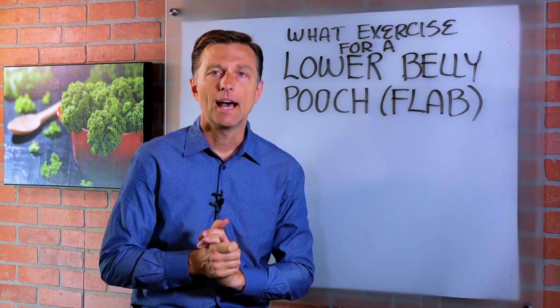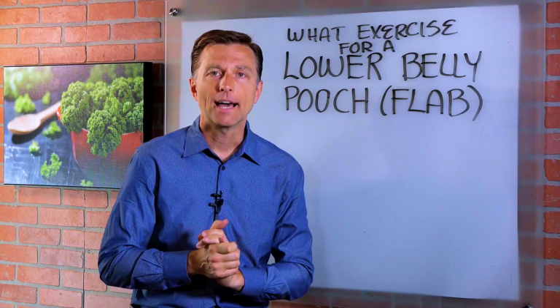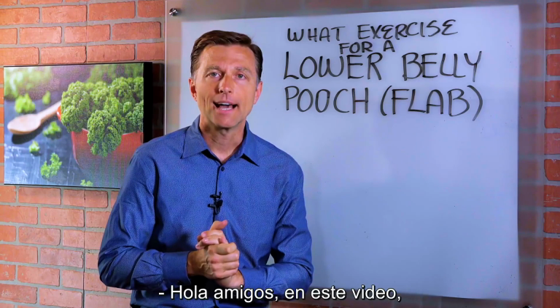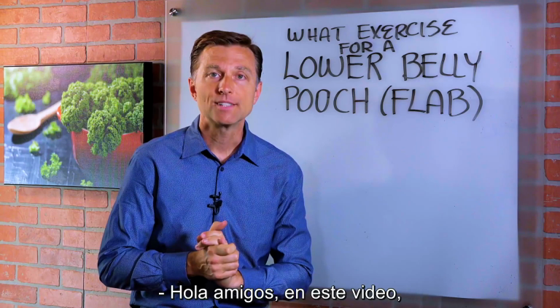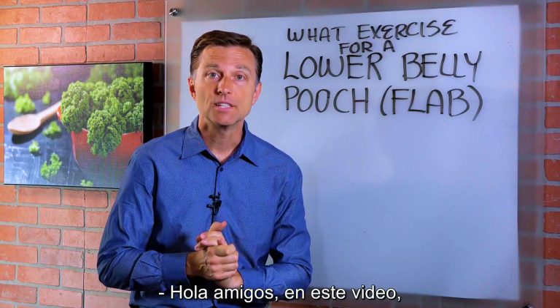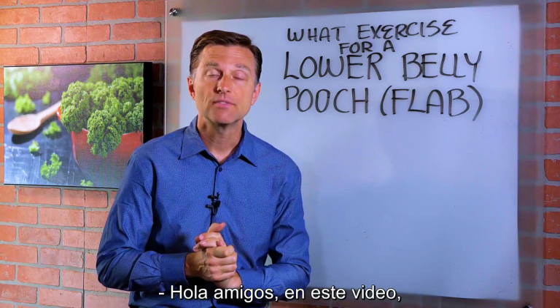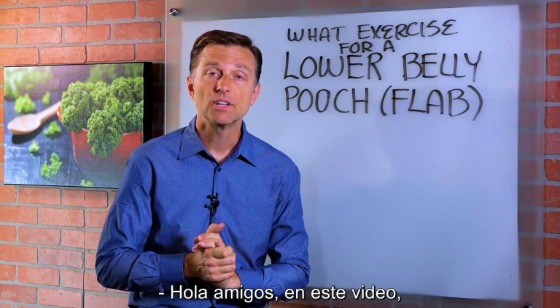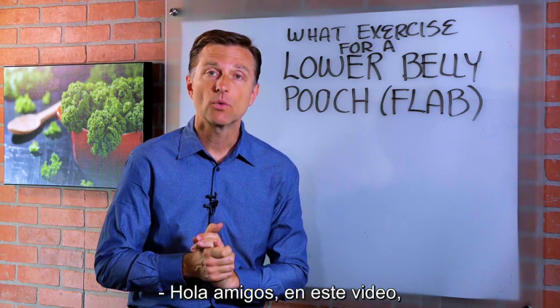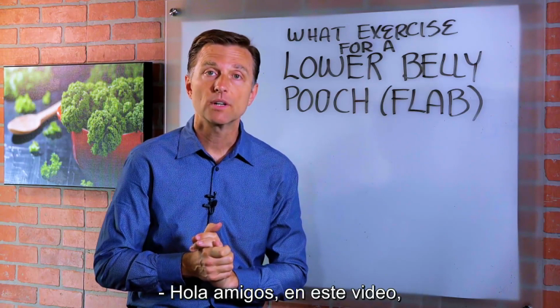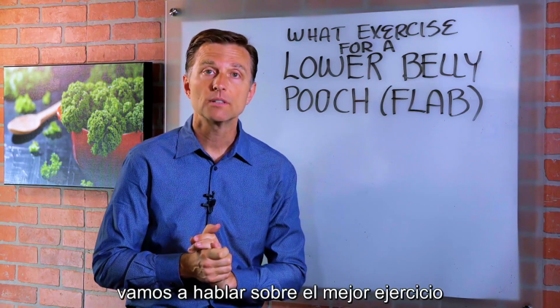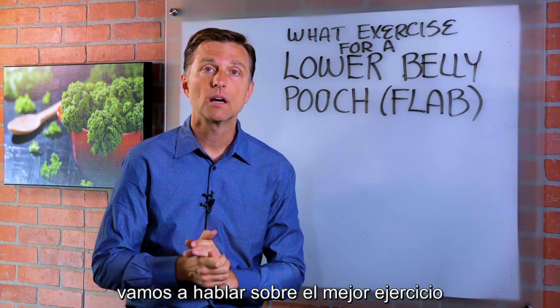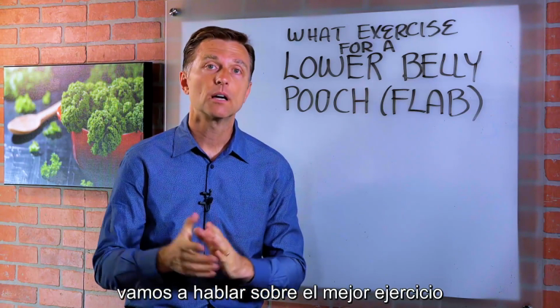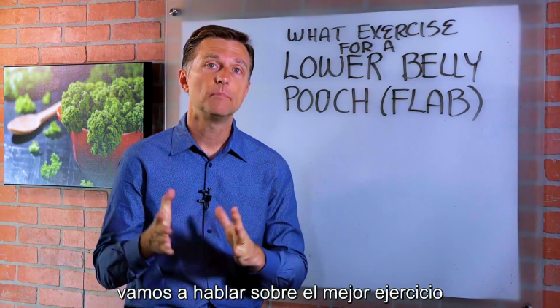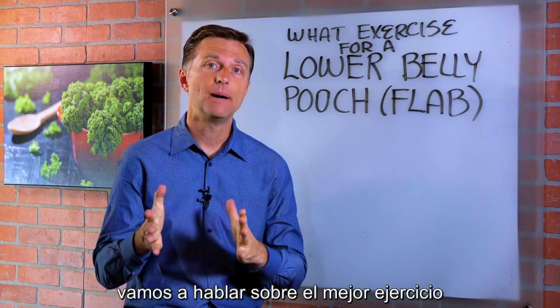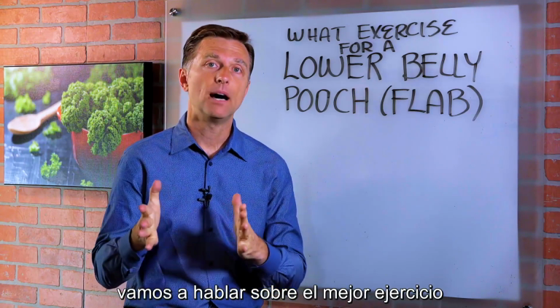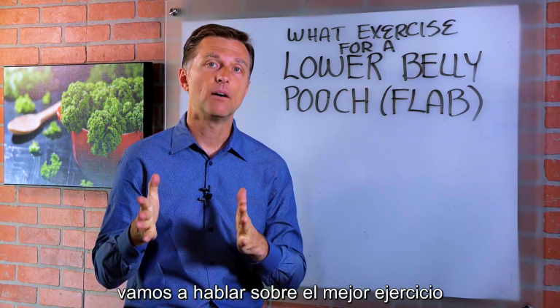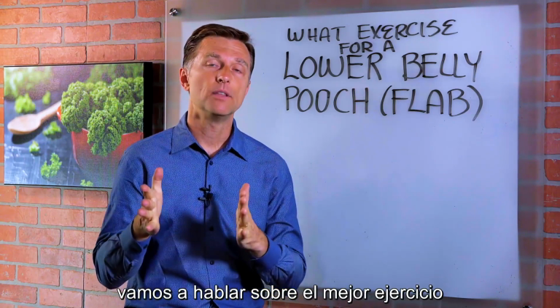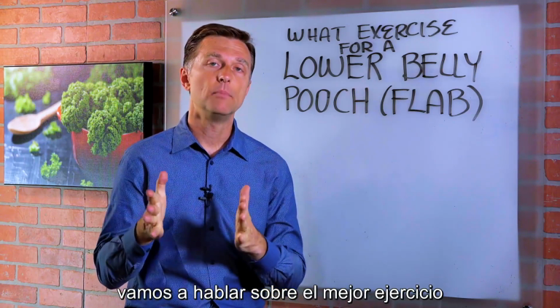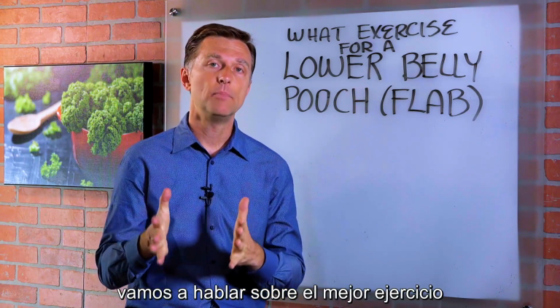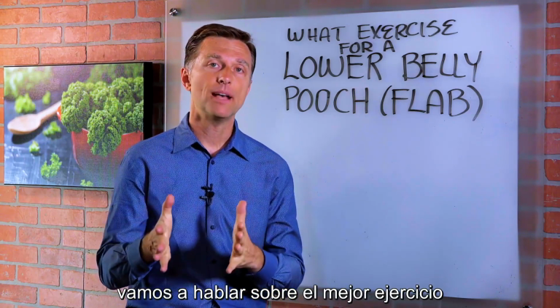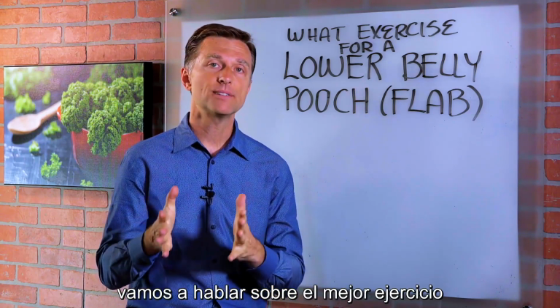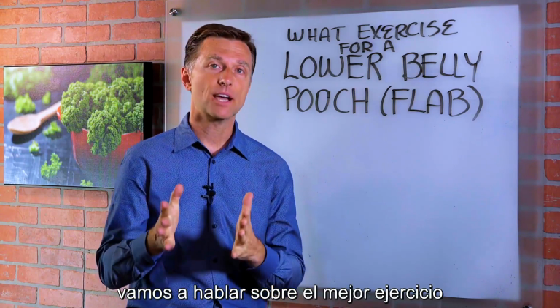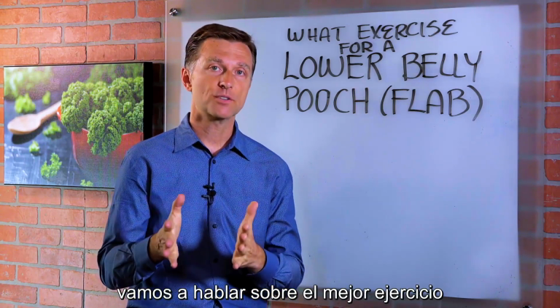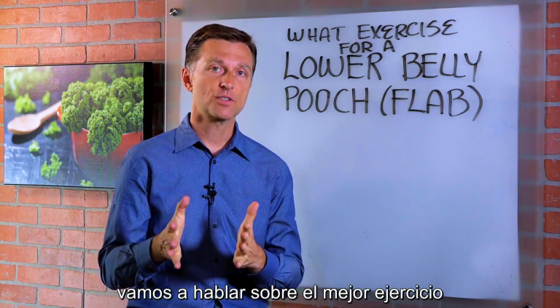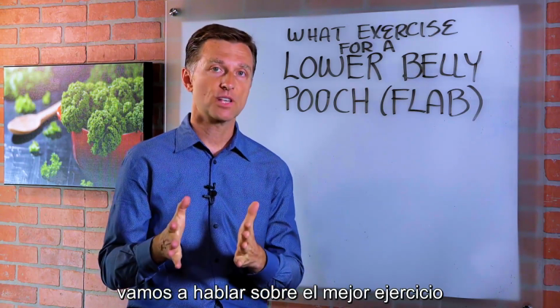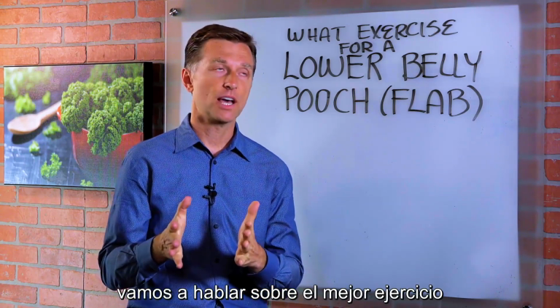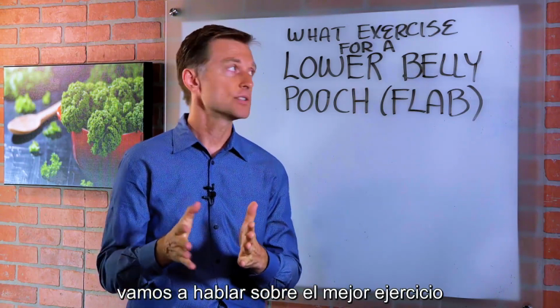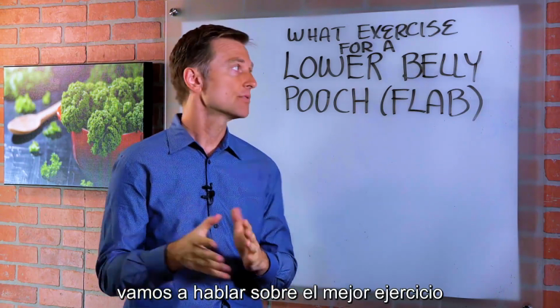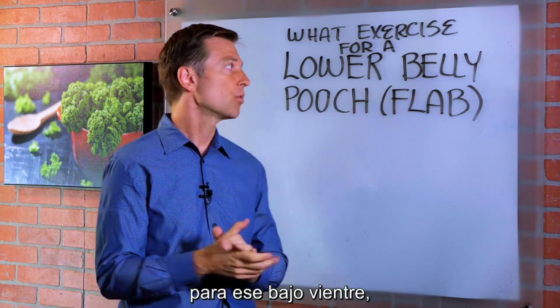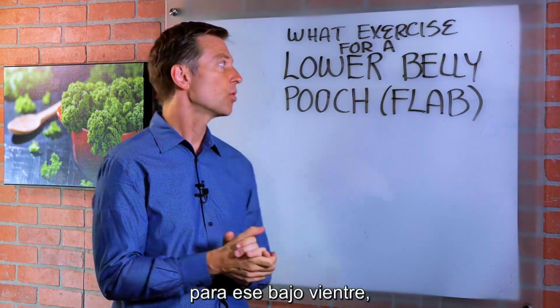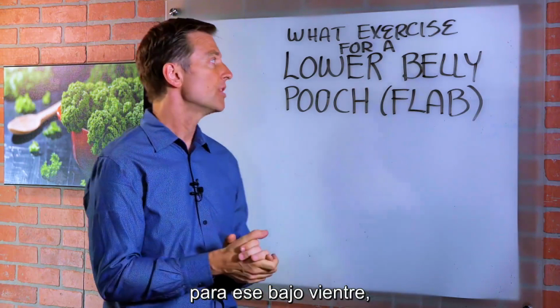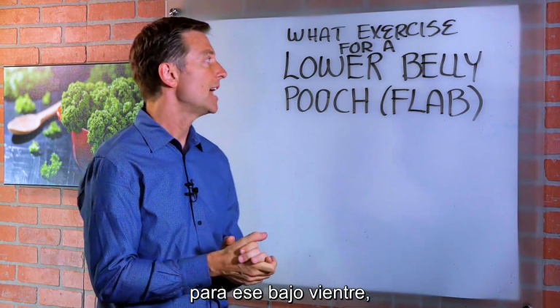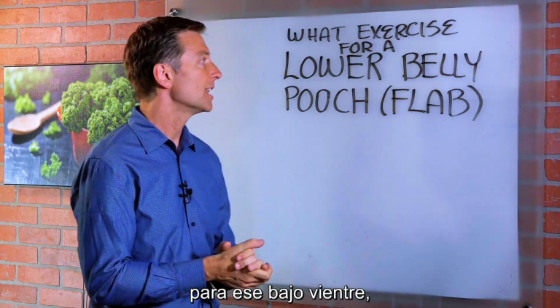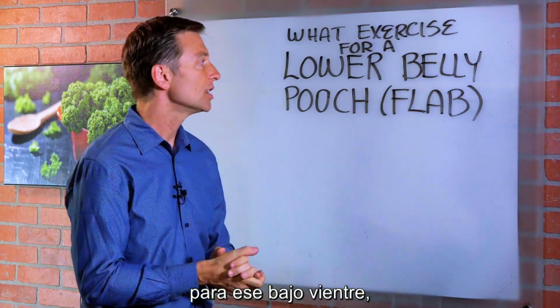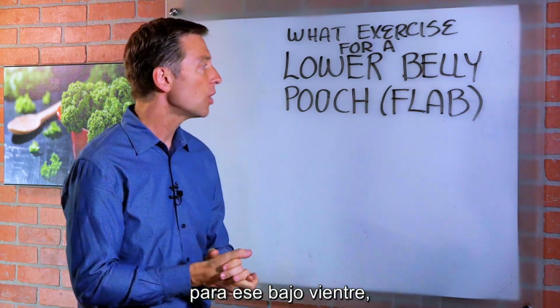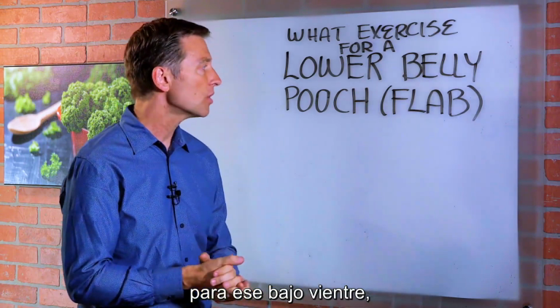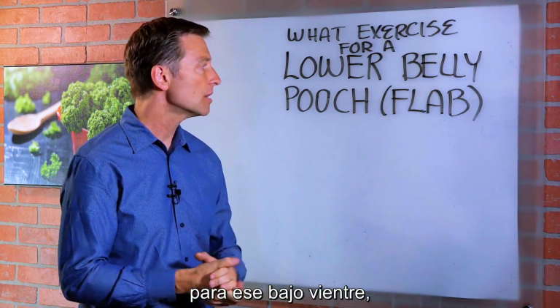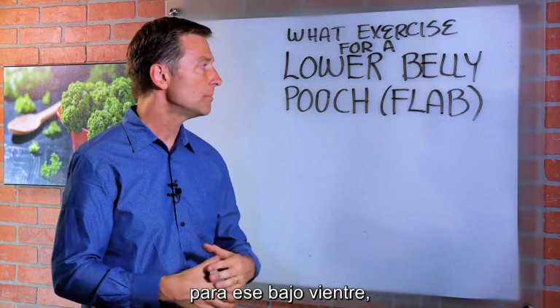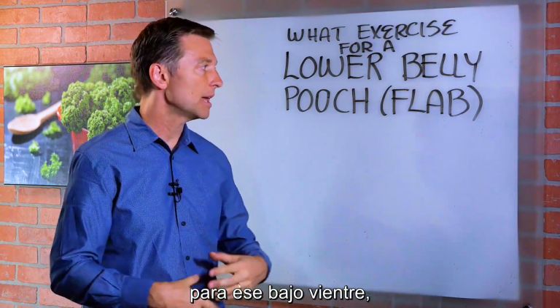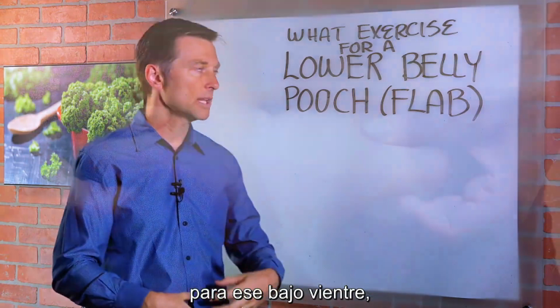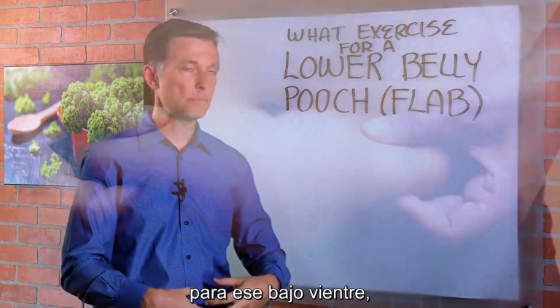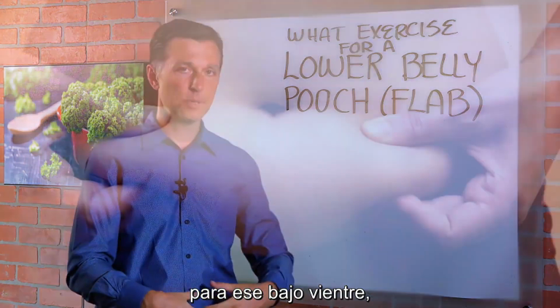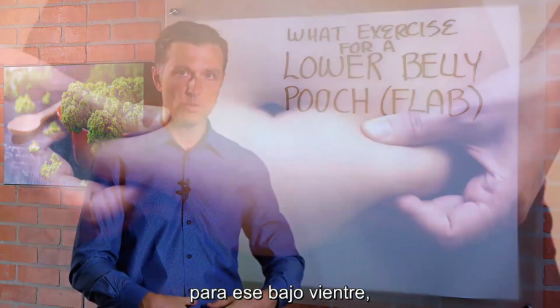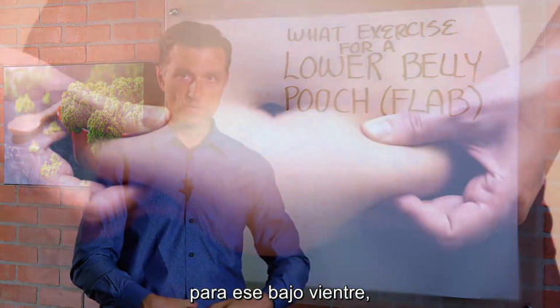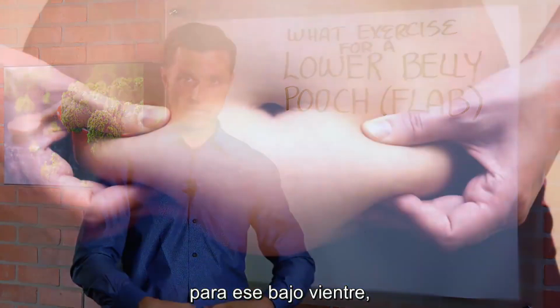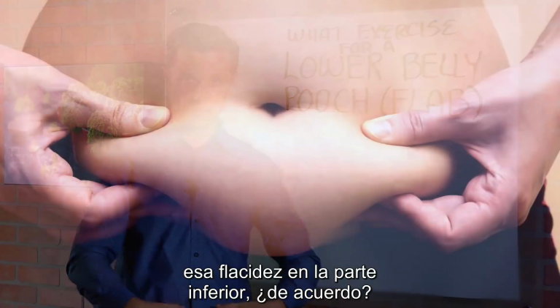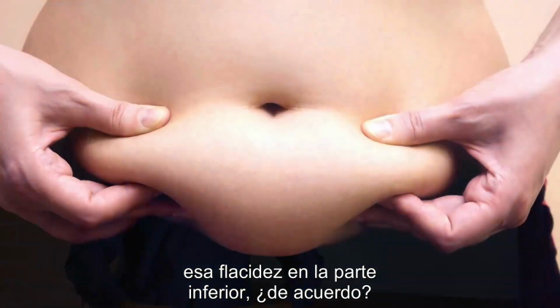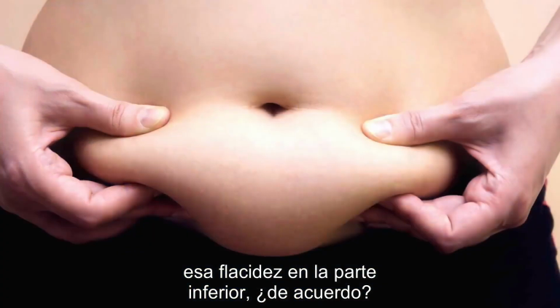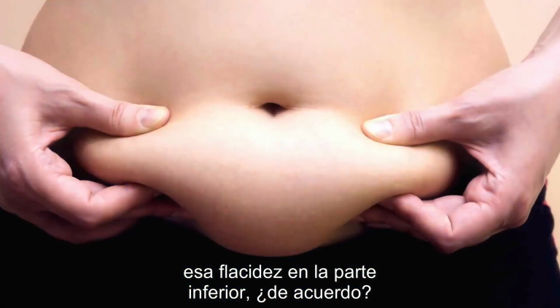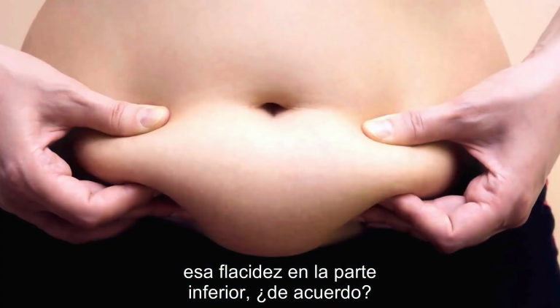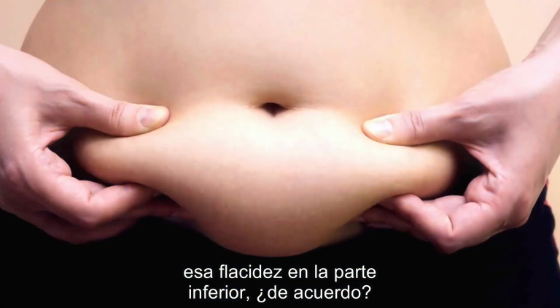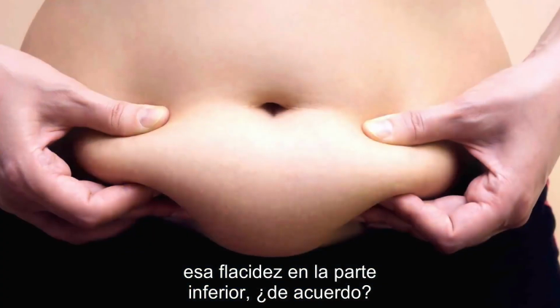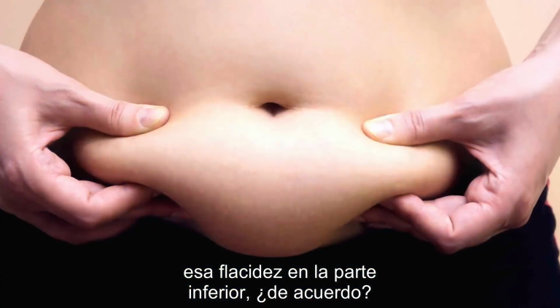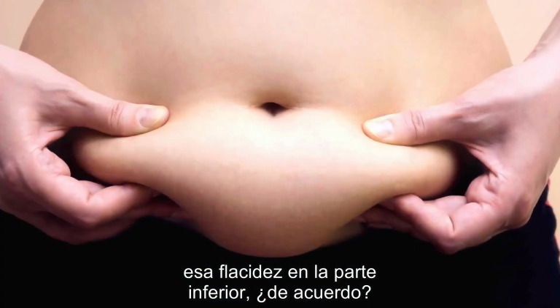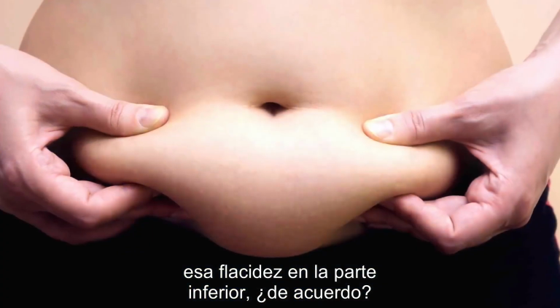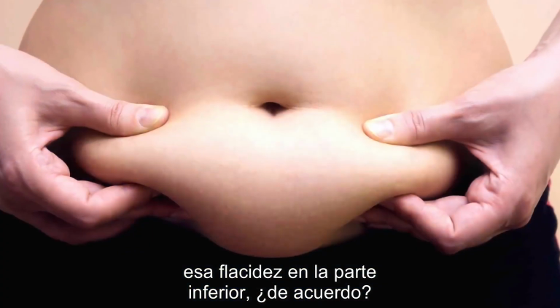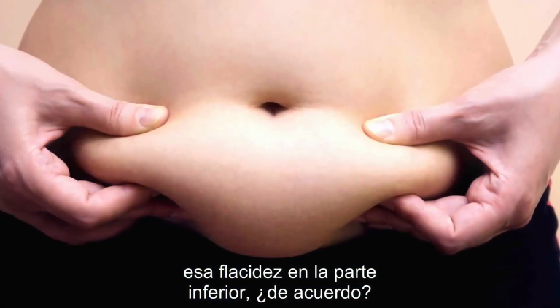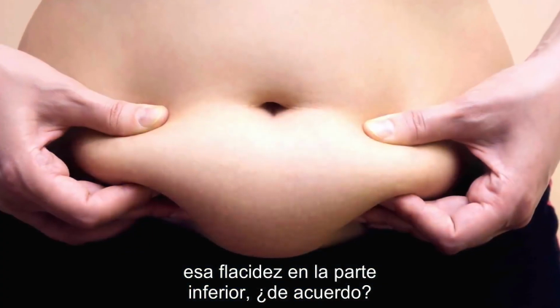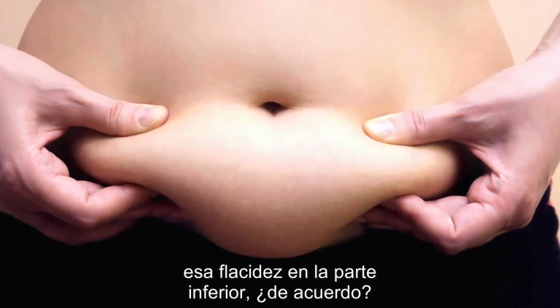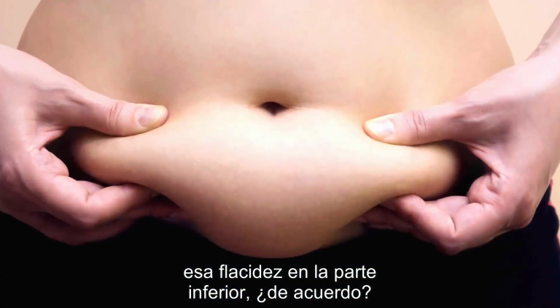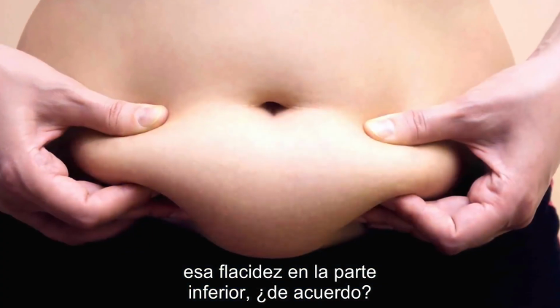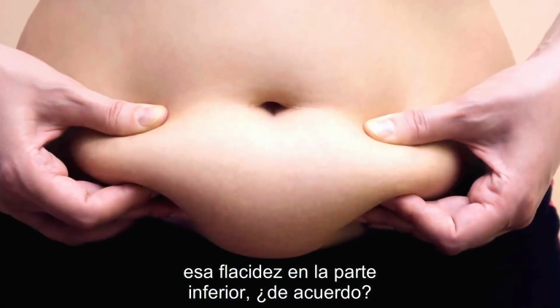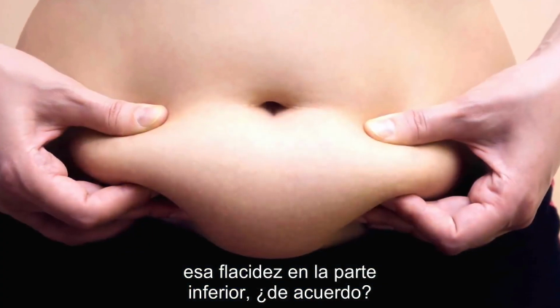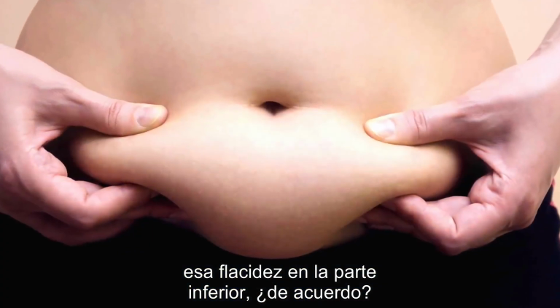Hi guys. In this video, we're going to talk about the best exercise for that lower belly pooch — that flab in the lower part of your stomach.